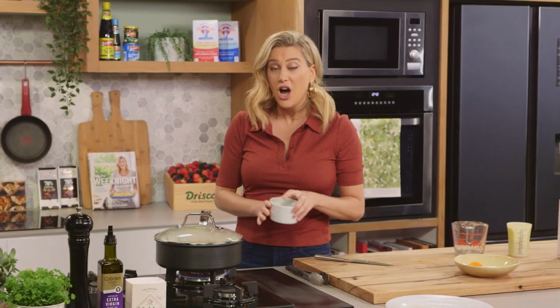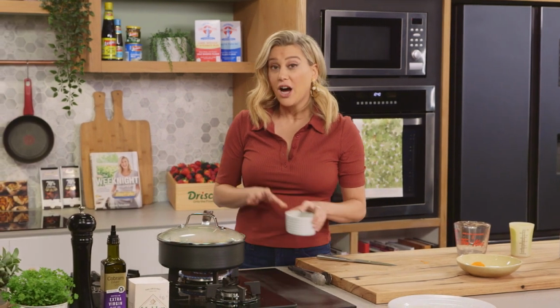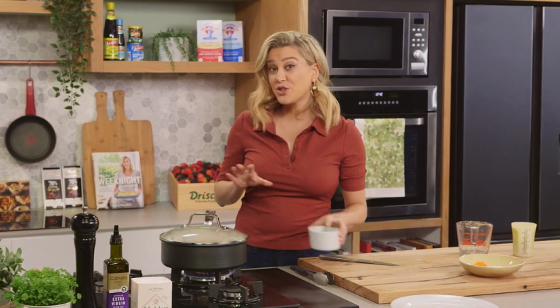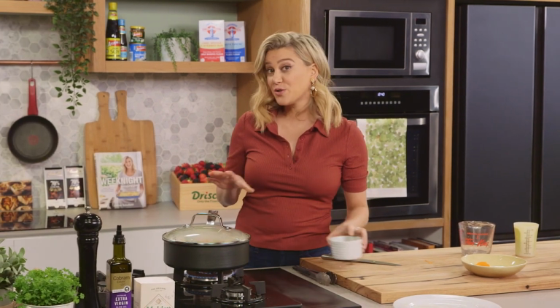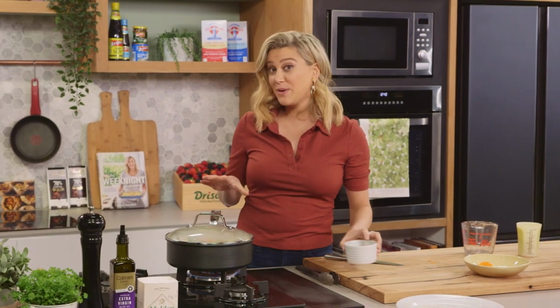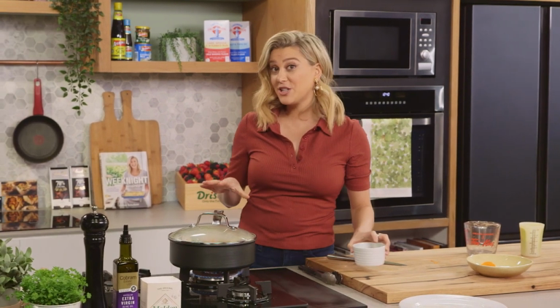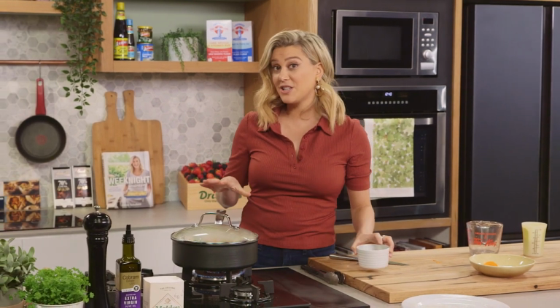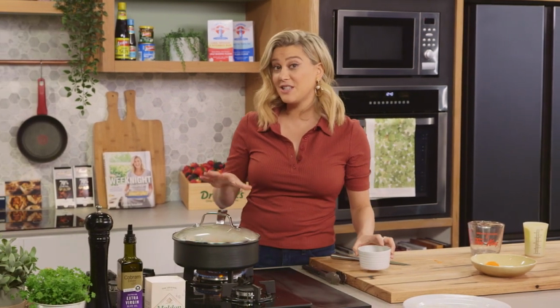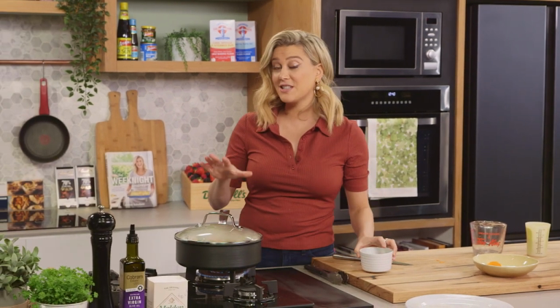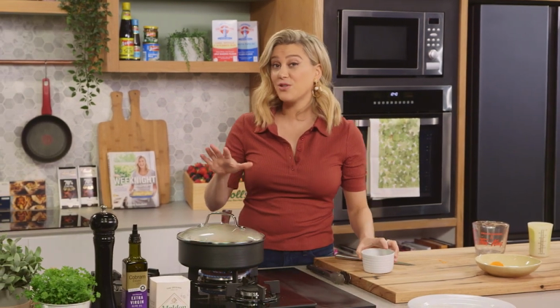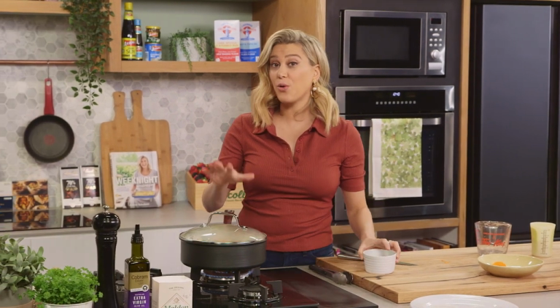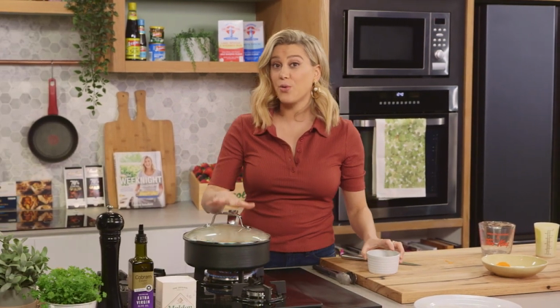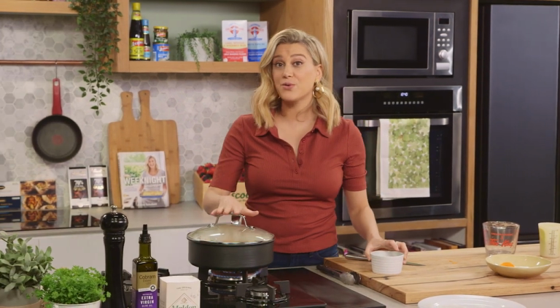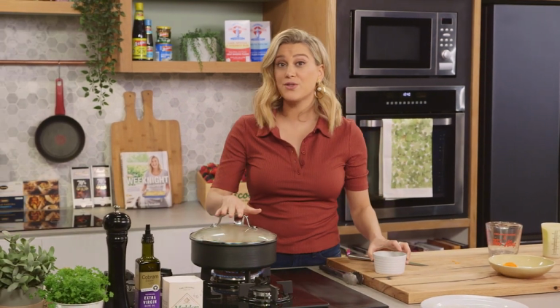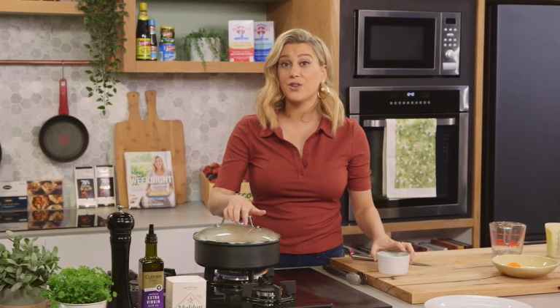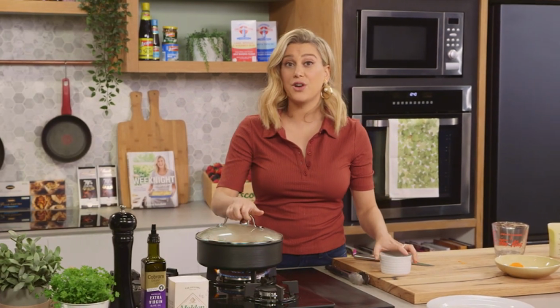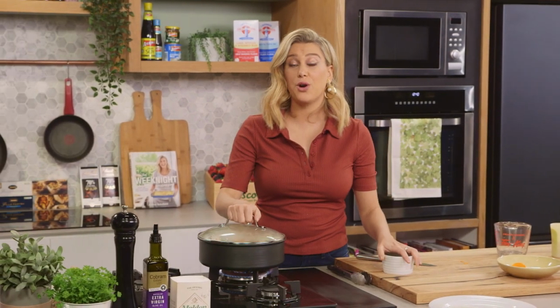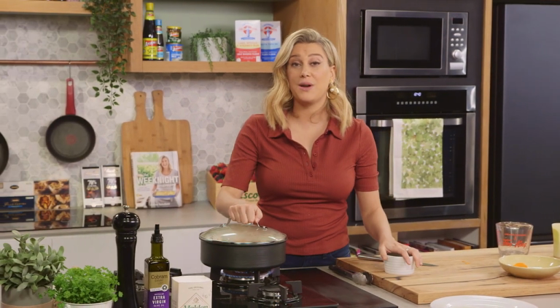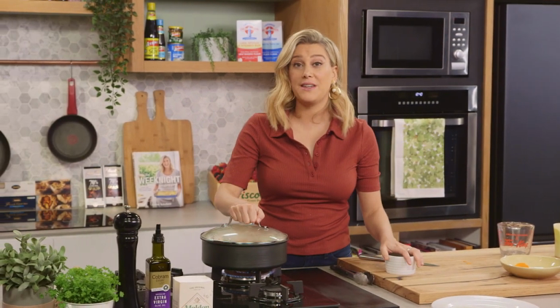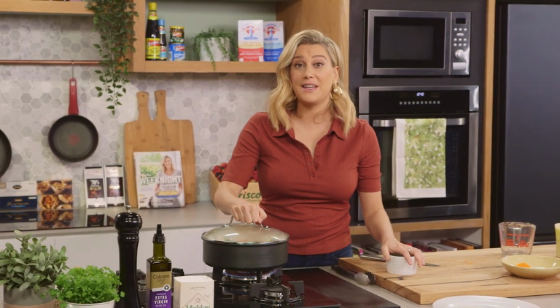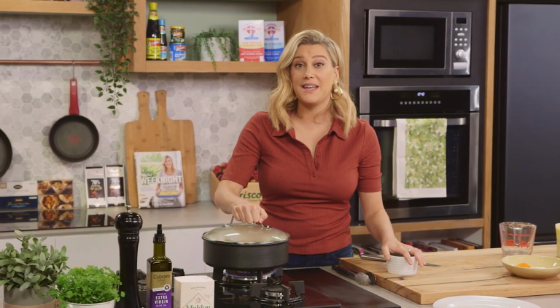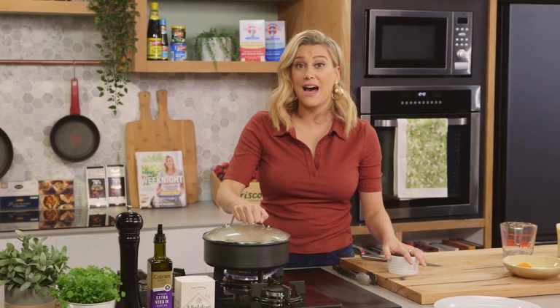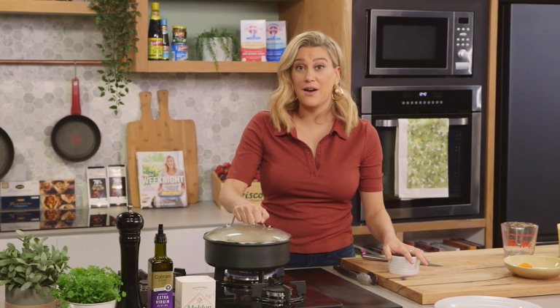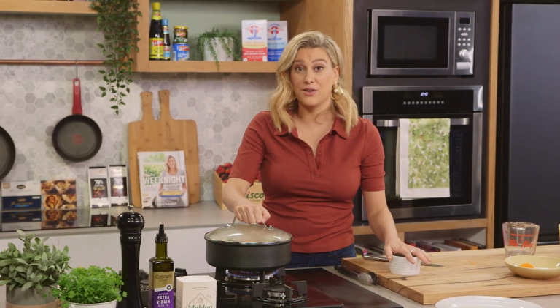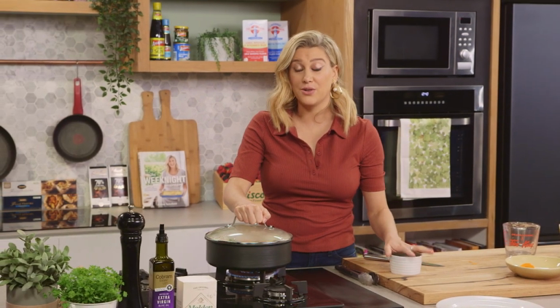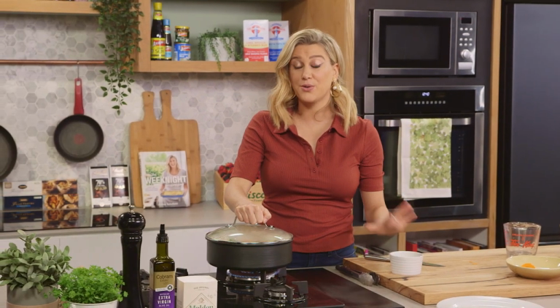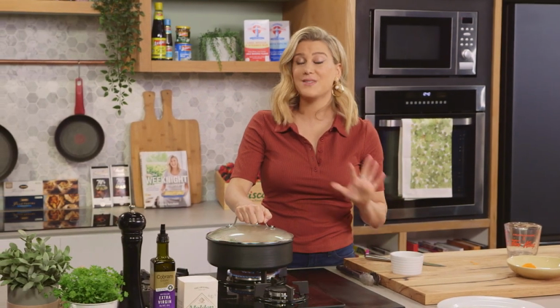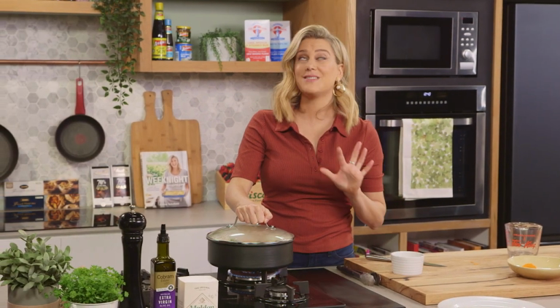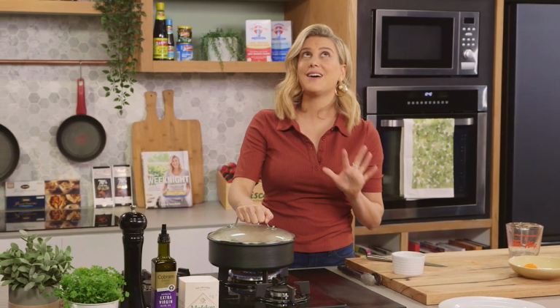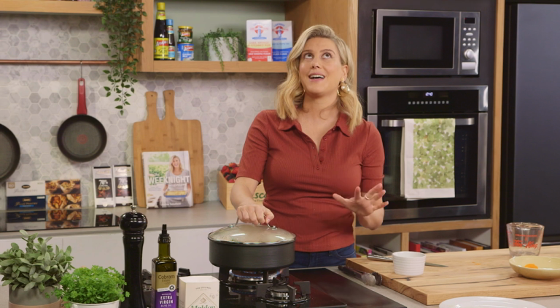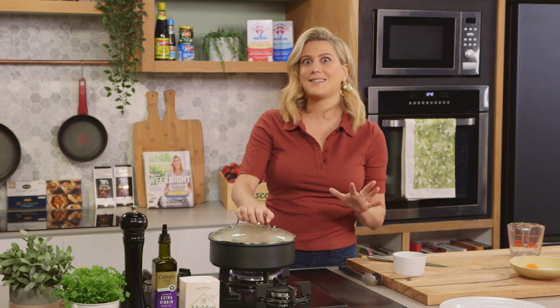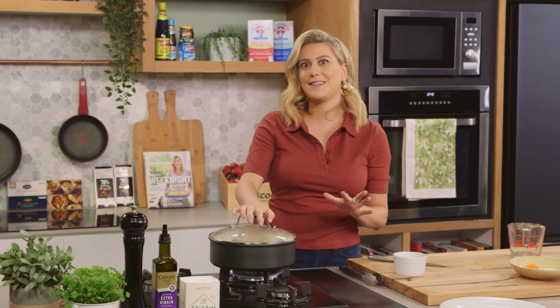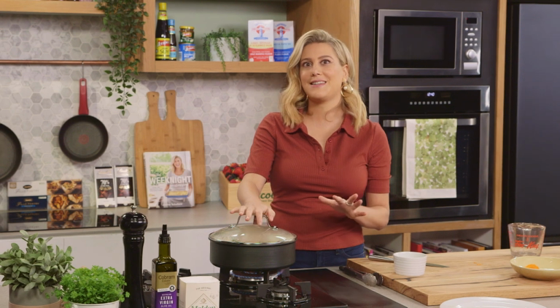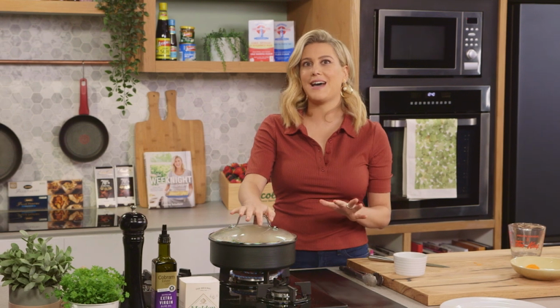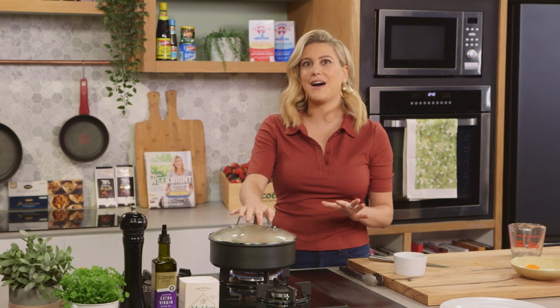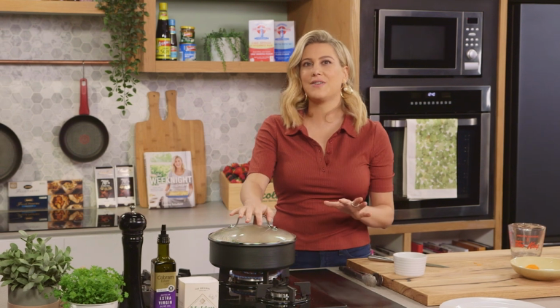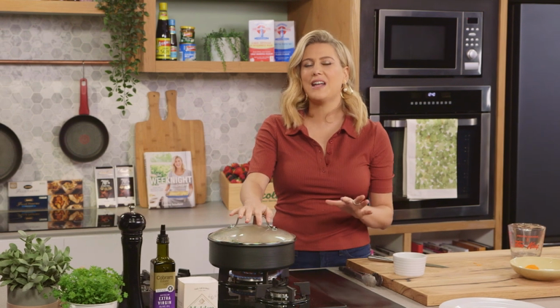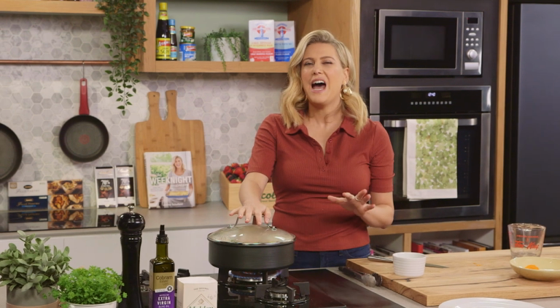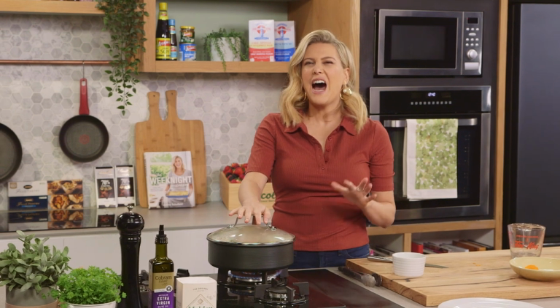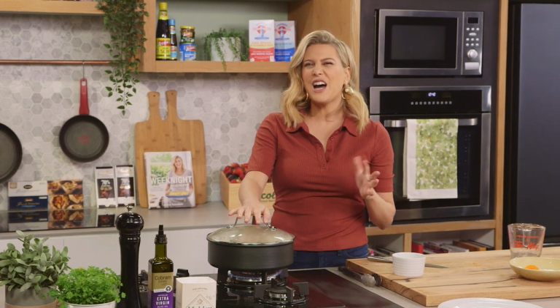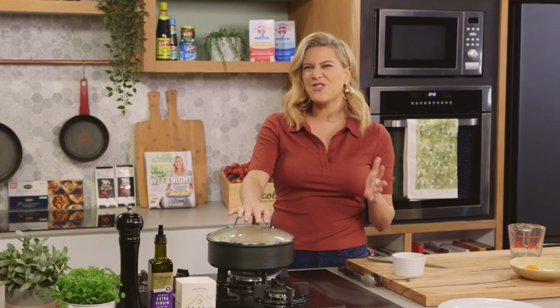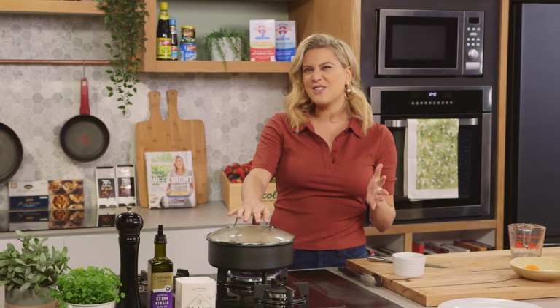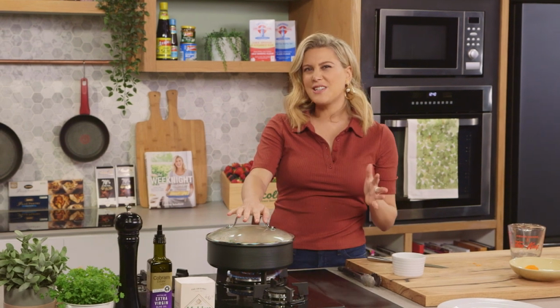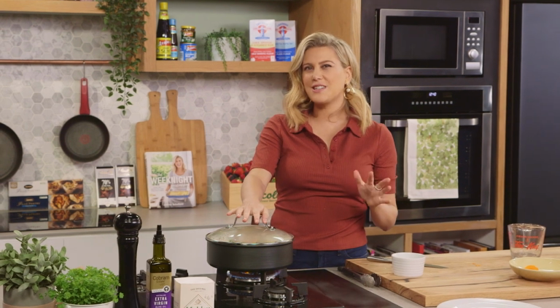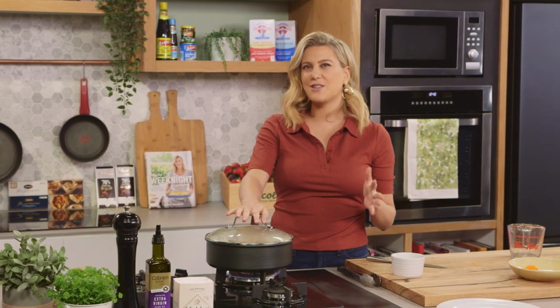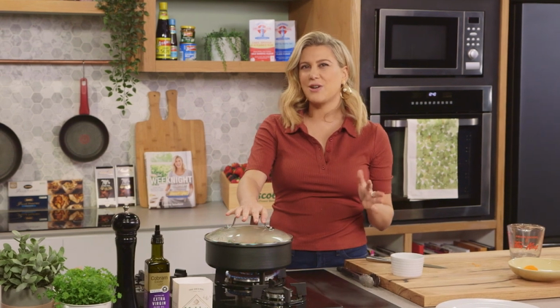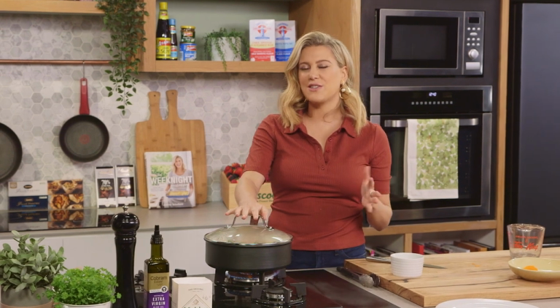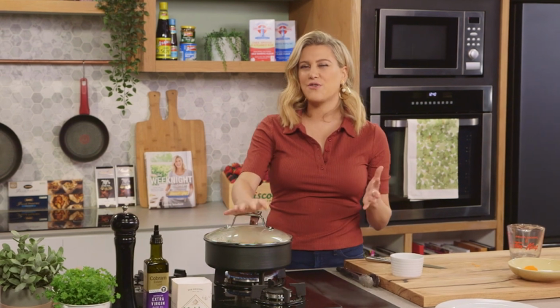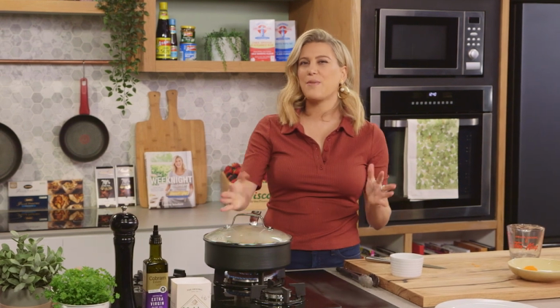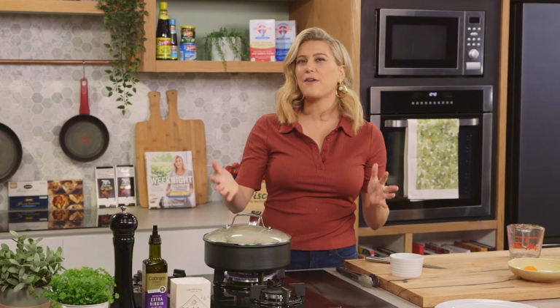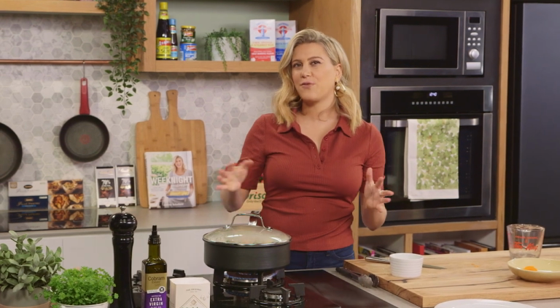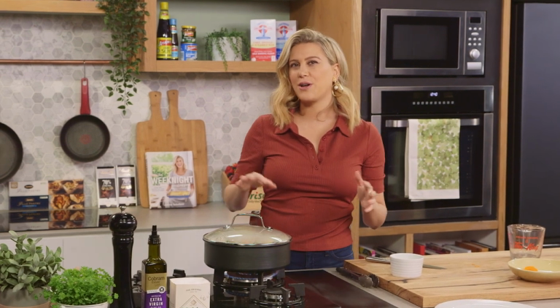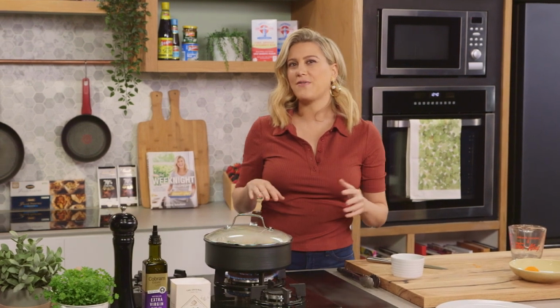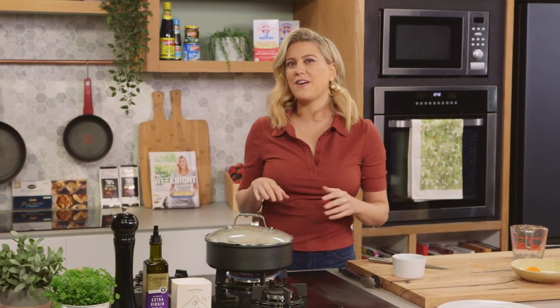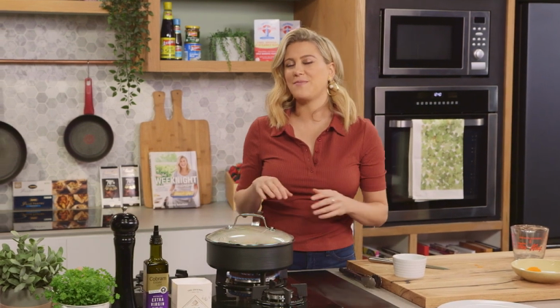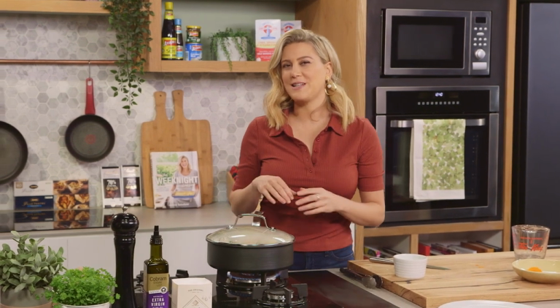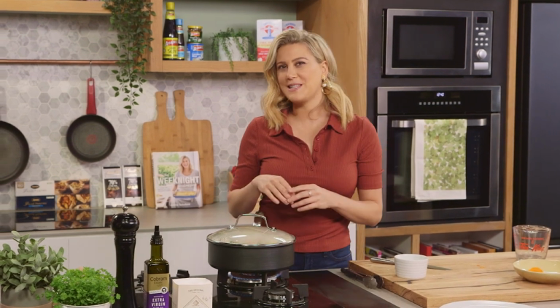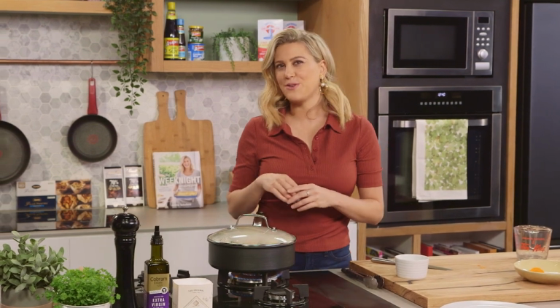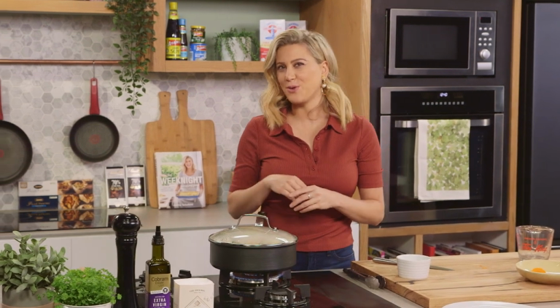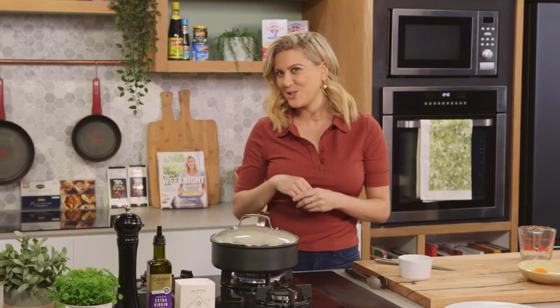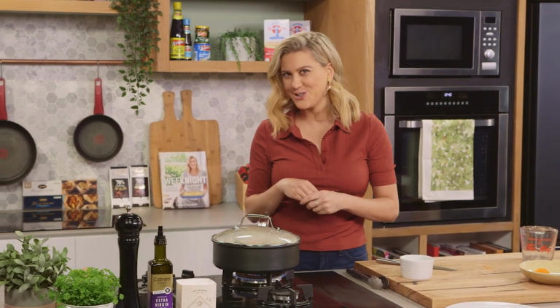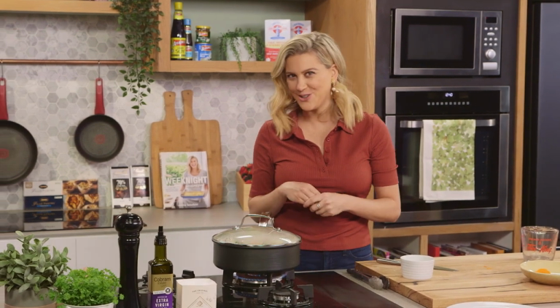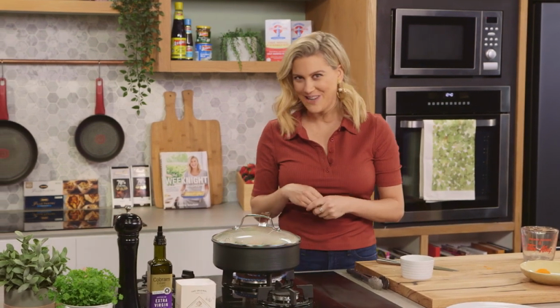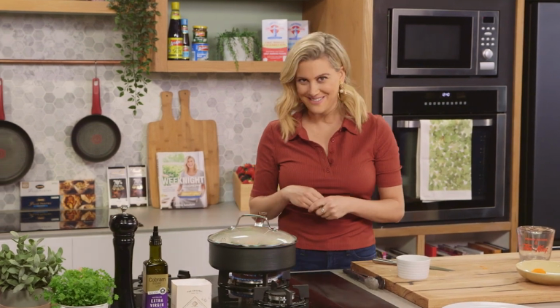I should mention this can also go in the oven — it cooks nicely in the oven. 160 degrees for about 45 minutes if you wanted to do that.